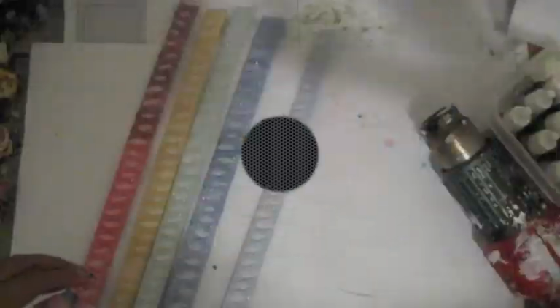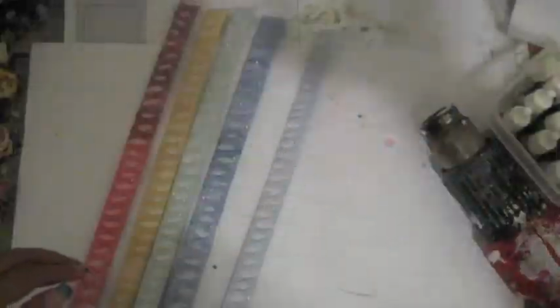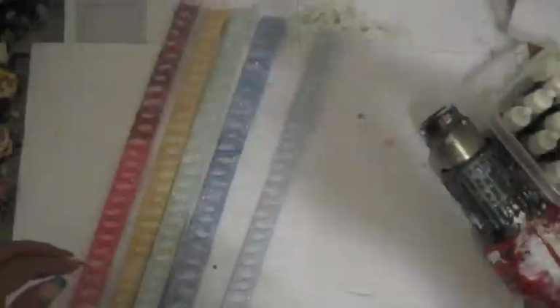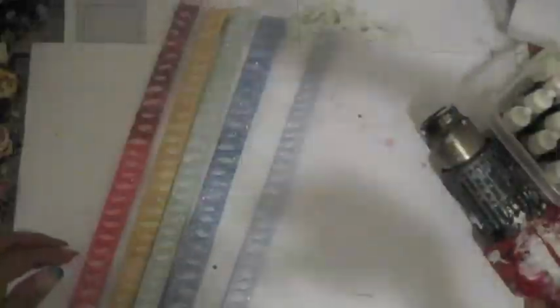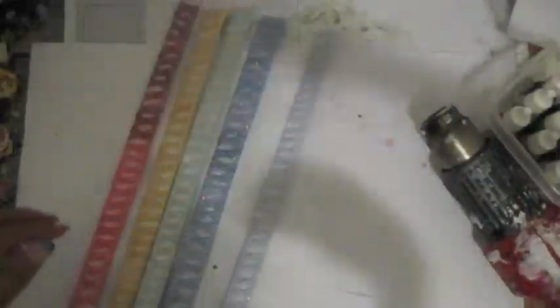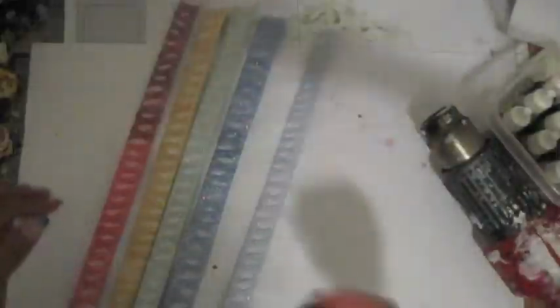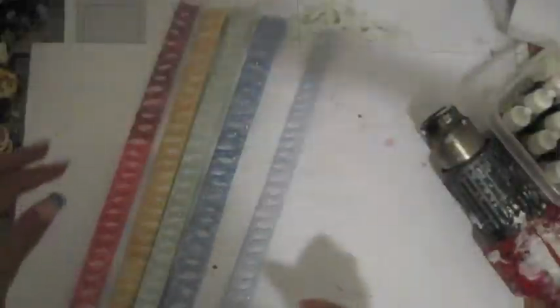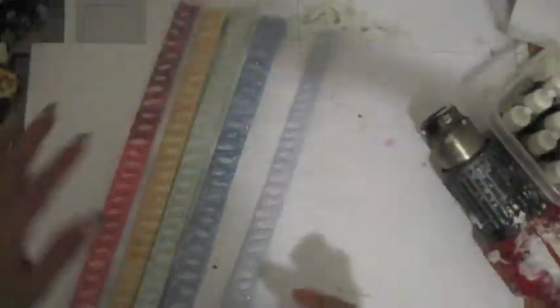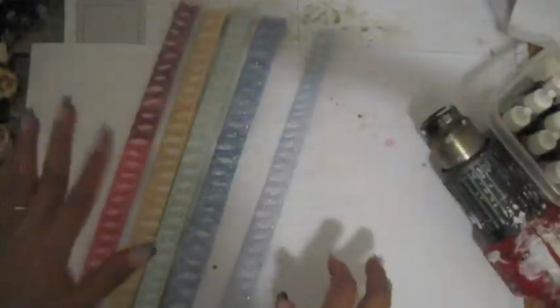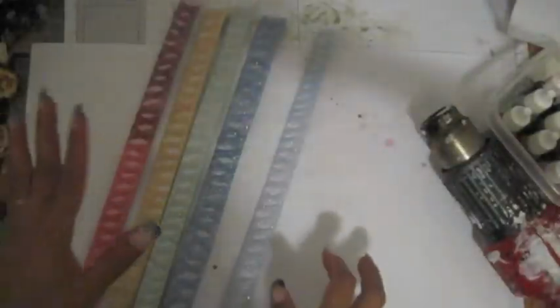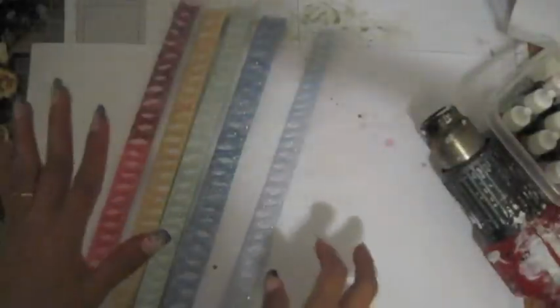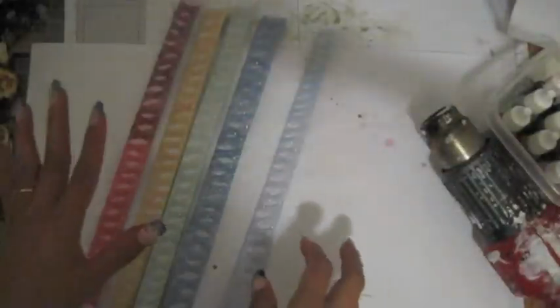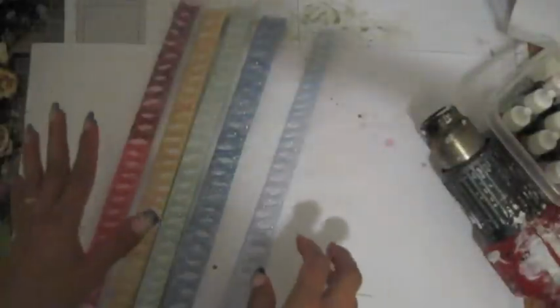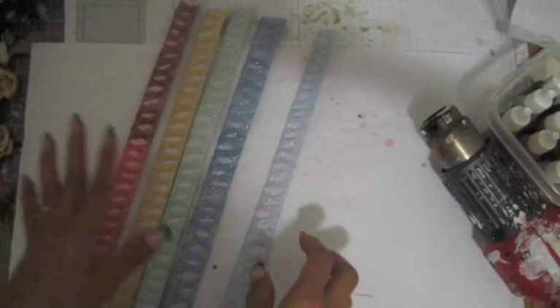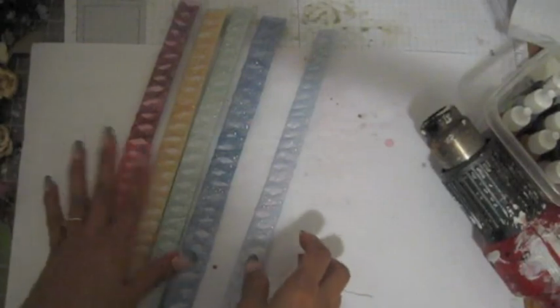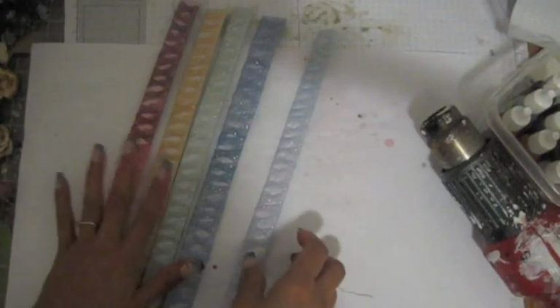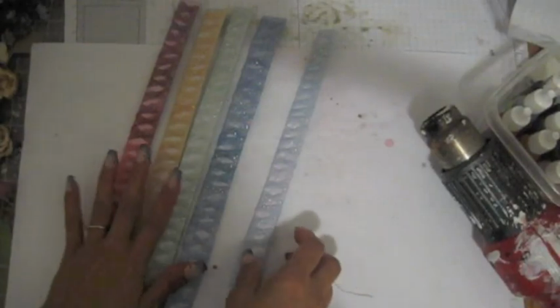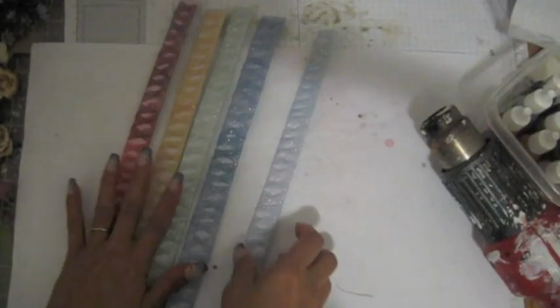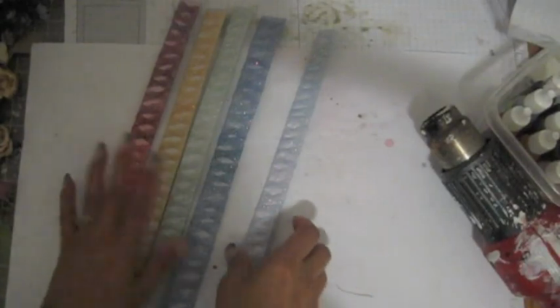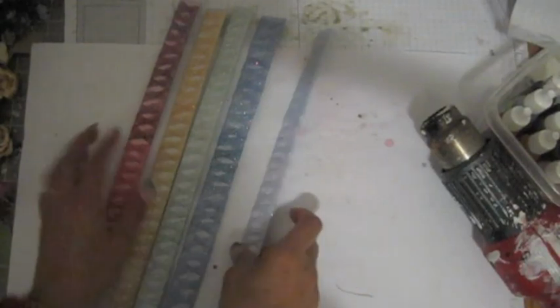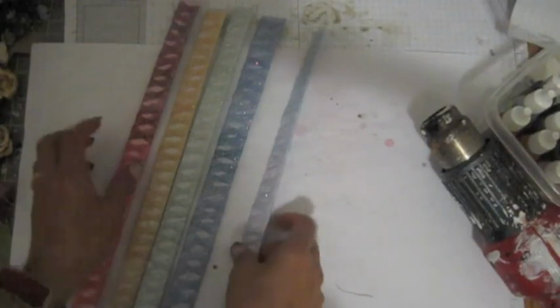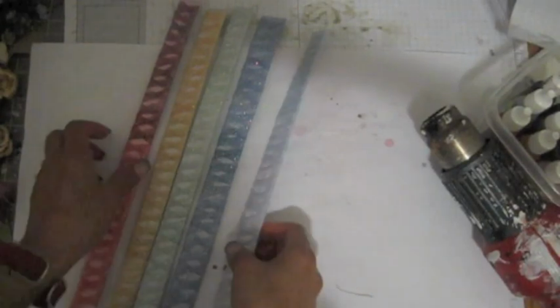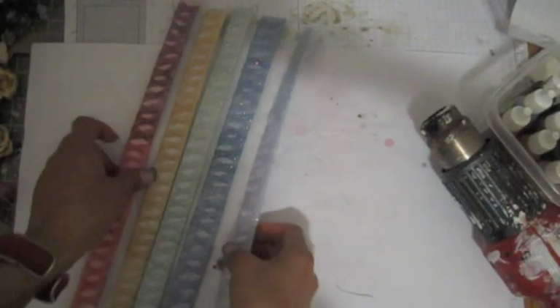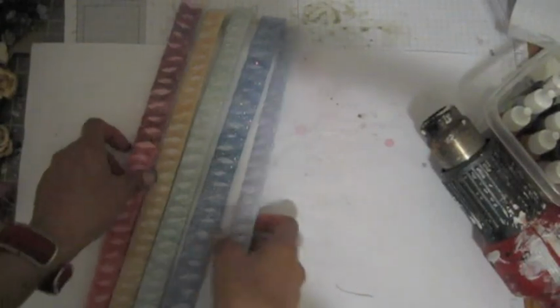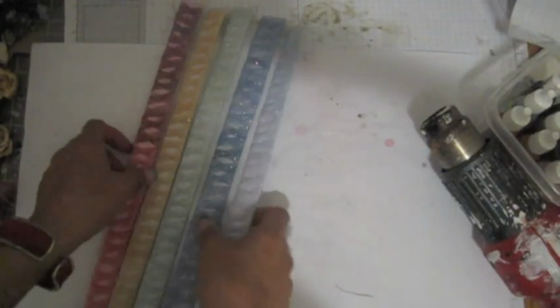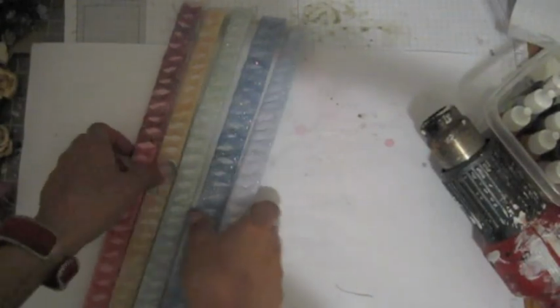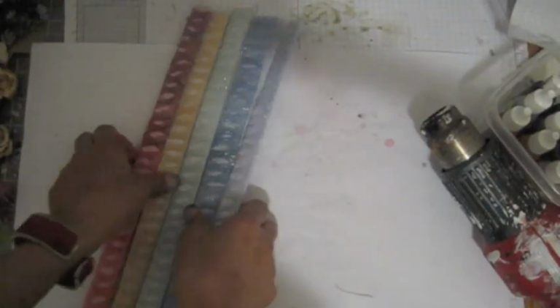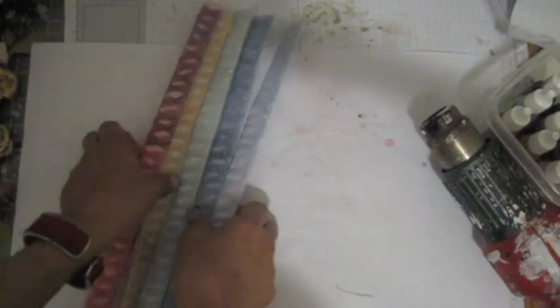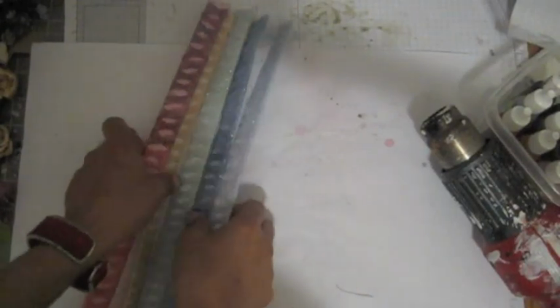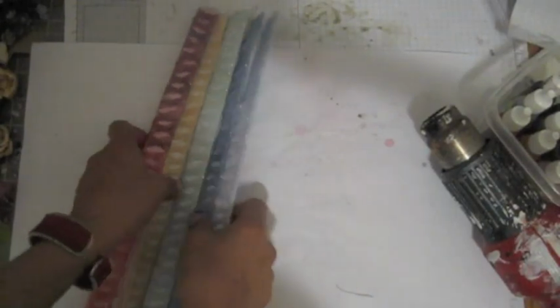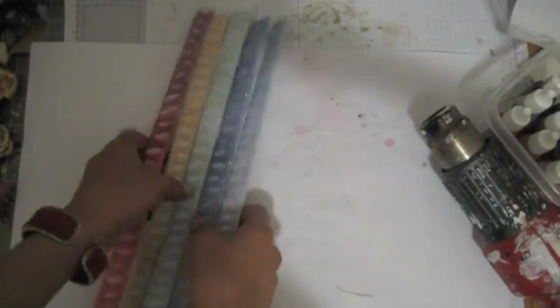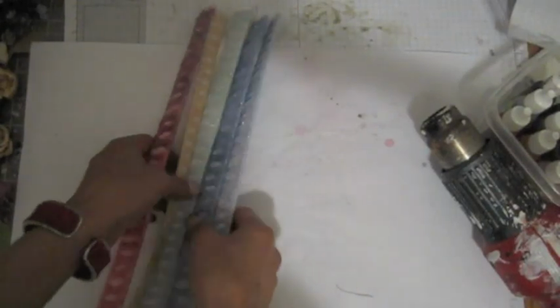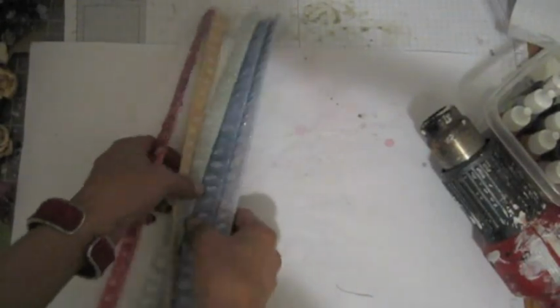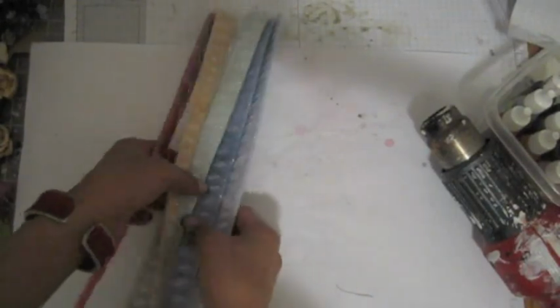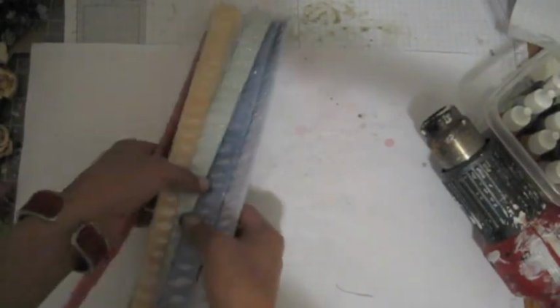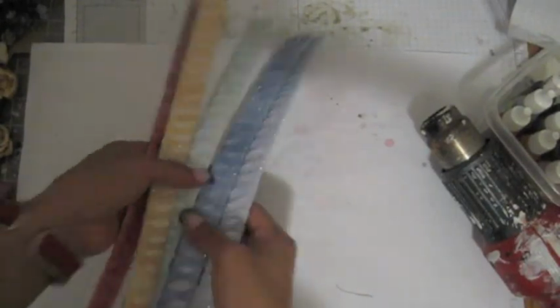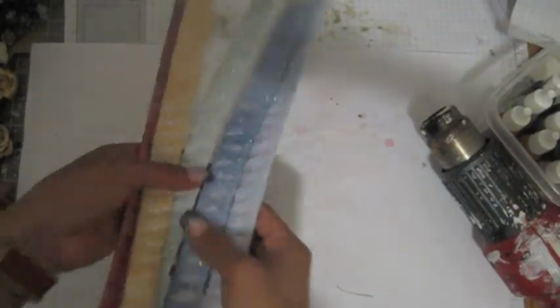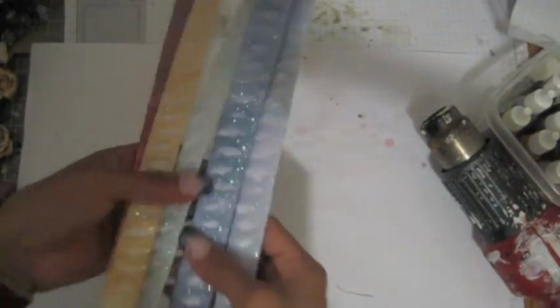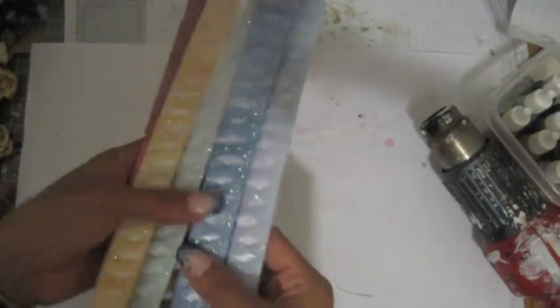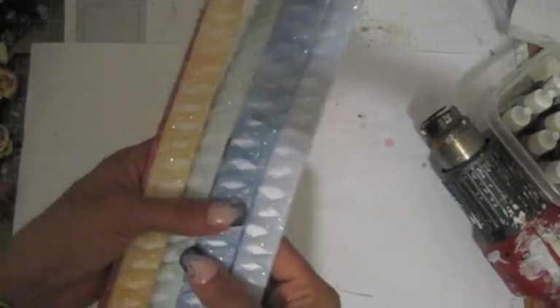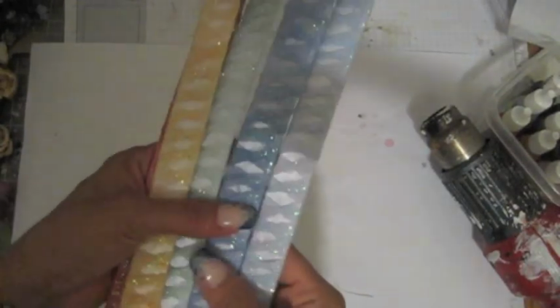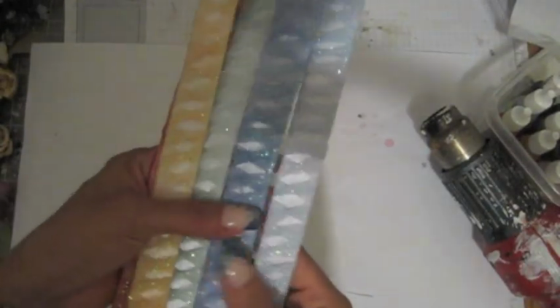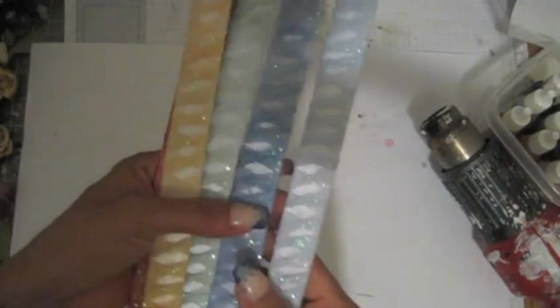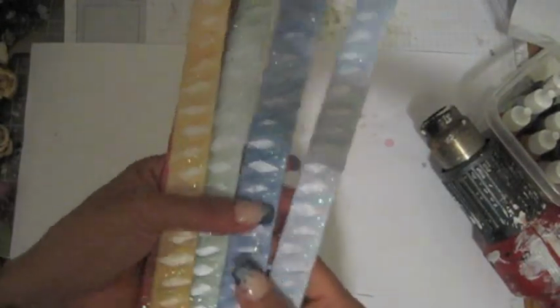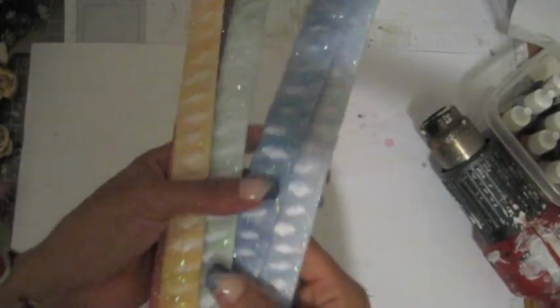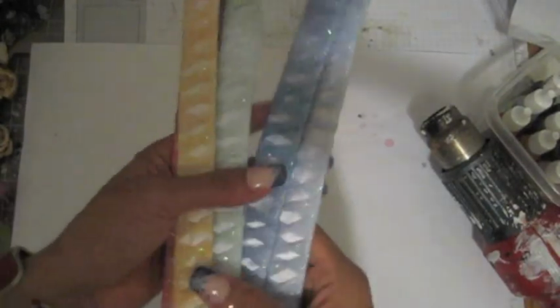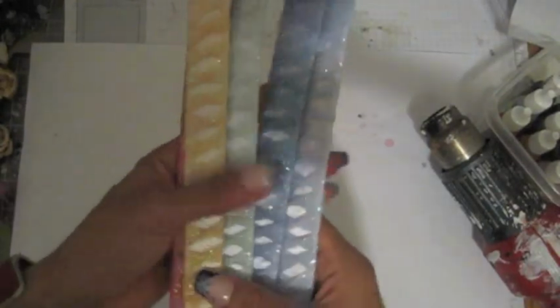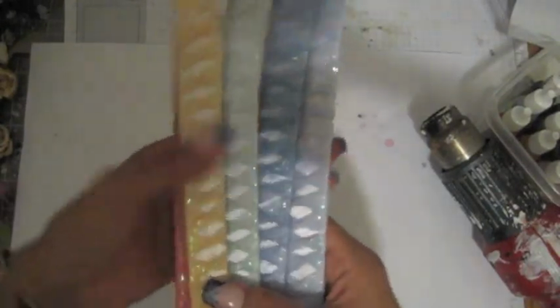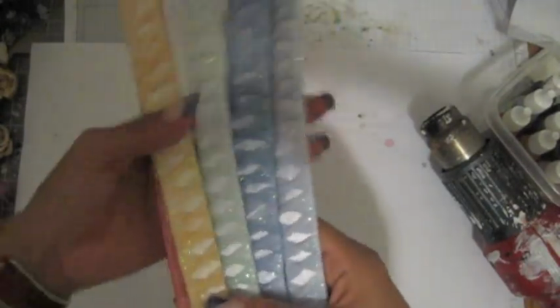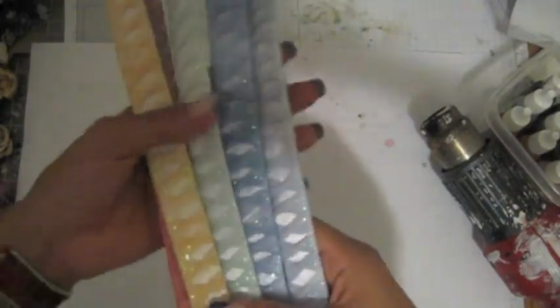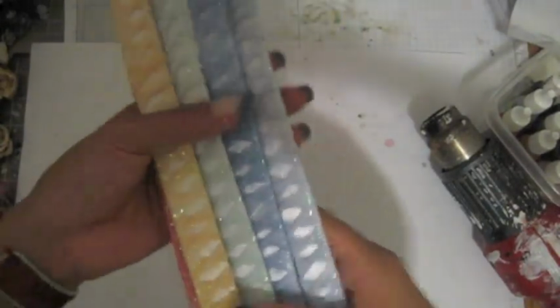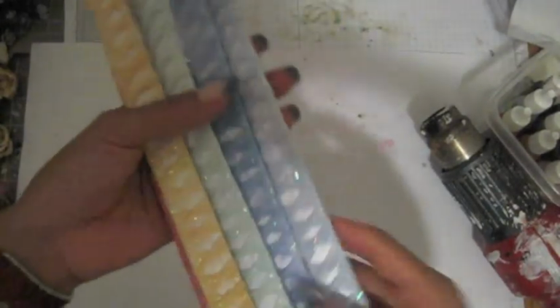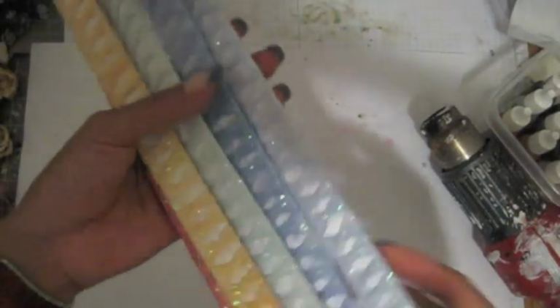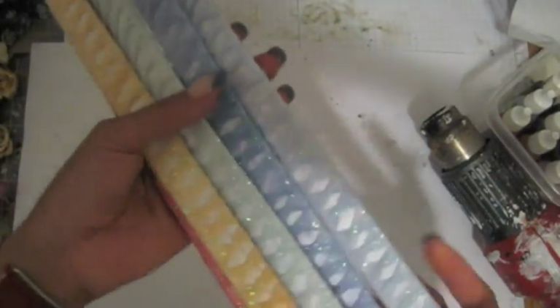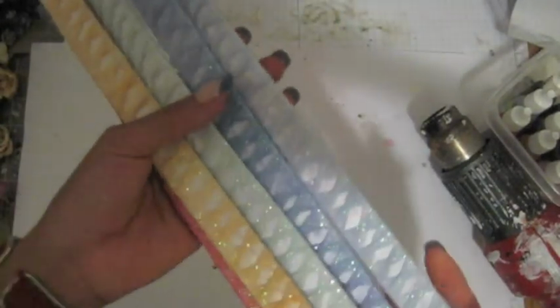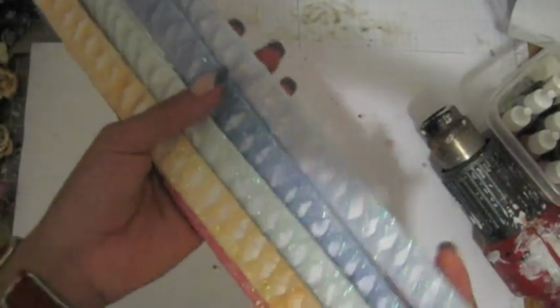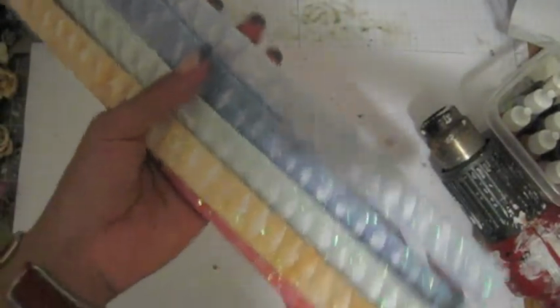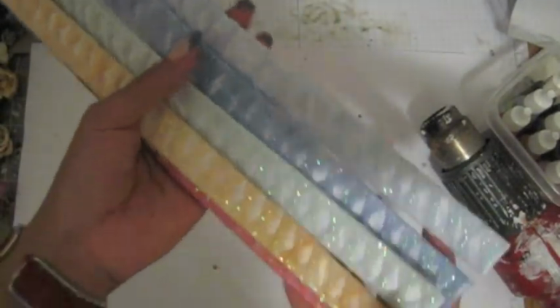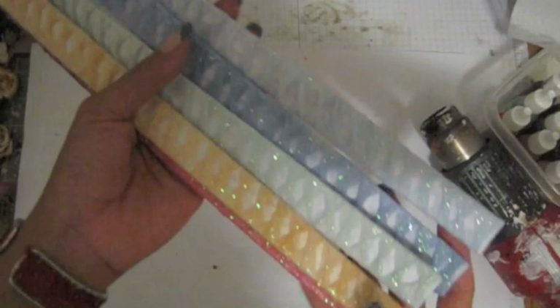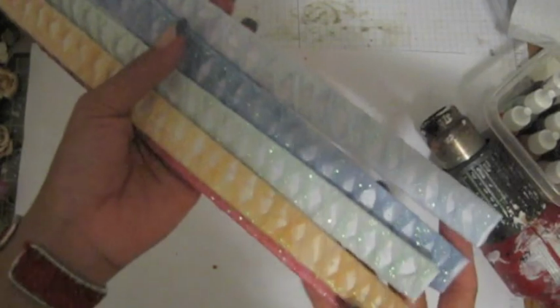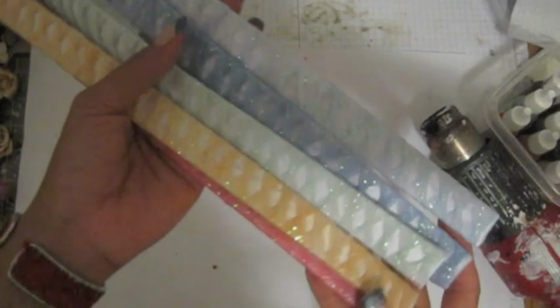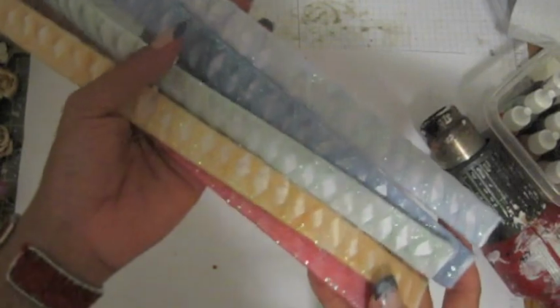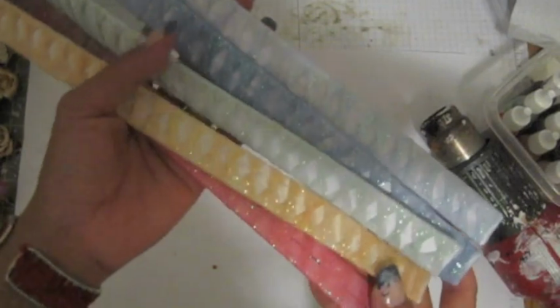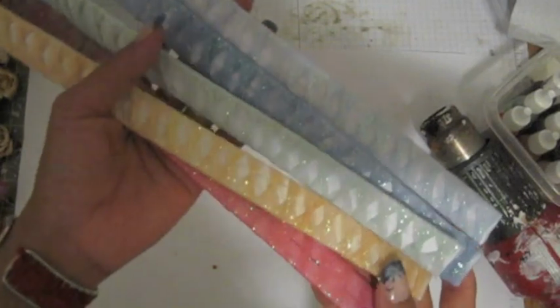Hi guys, it's Asa Cropters. Today I want to show you how I made these trims here.